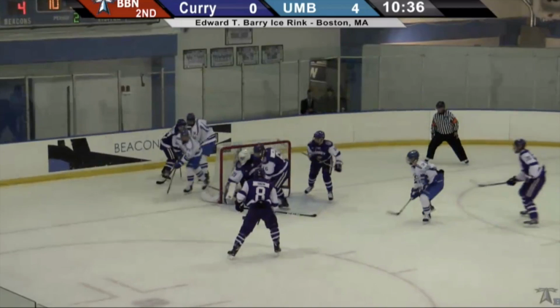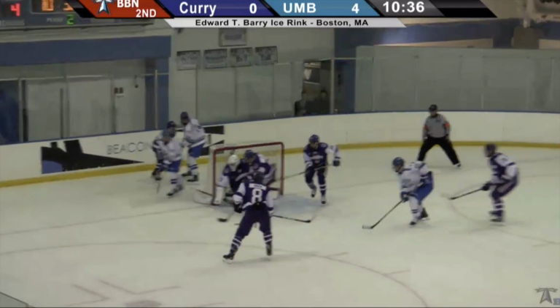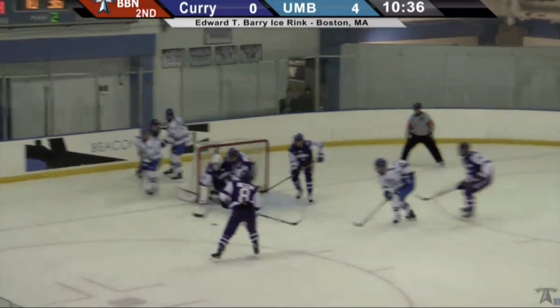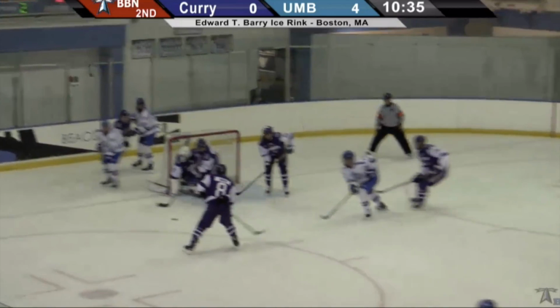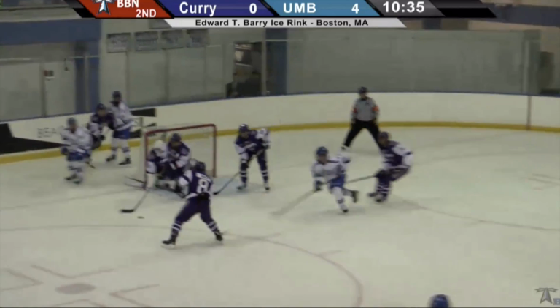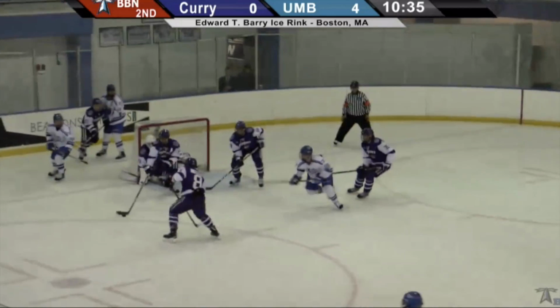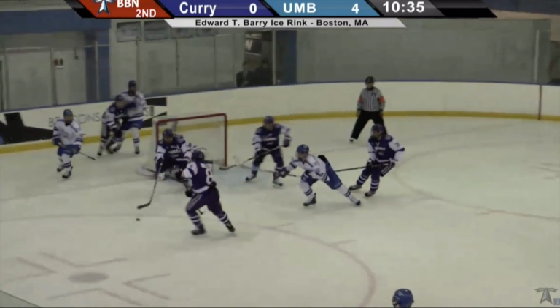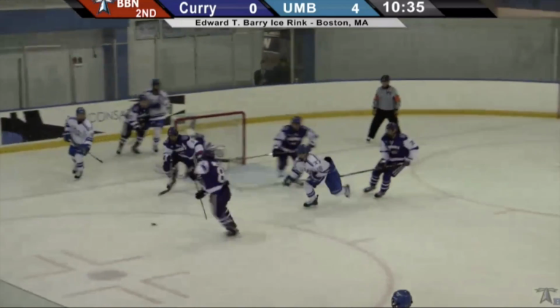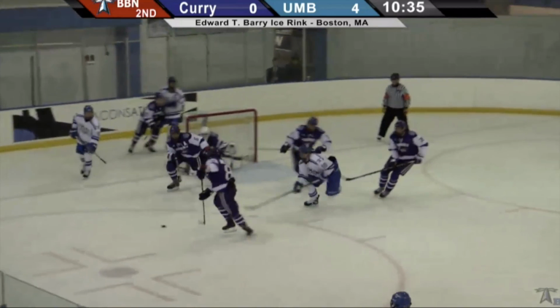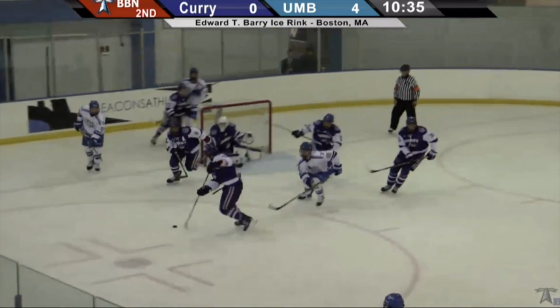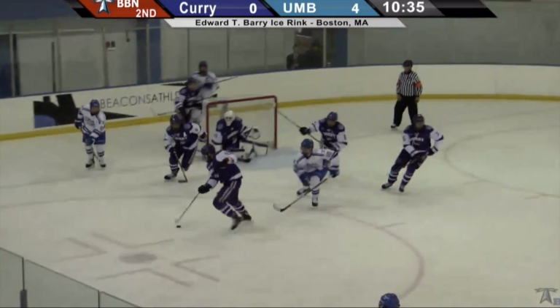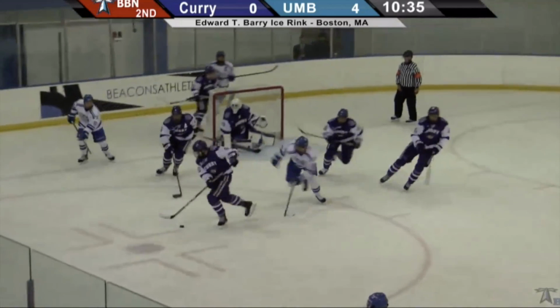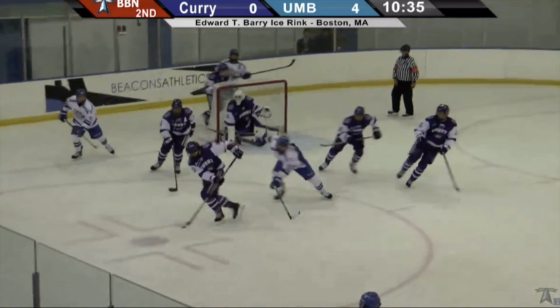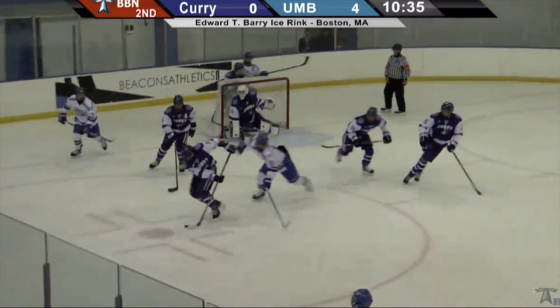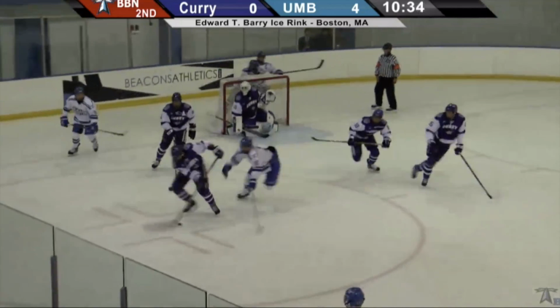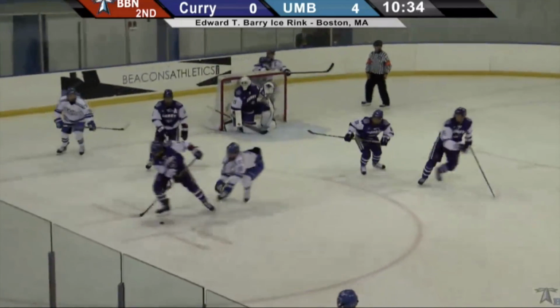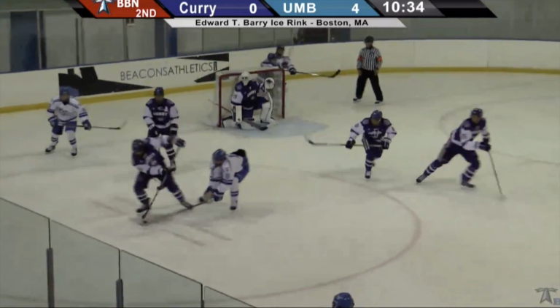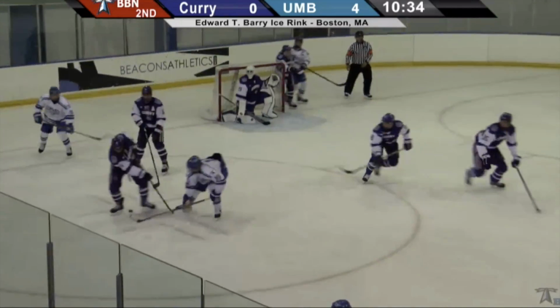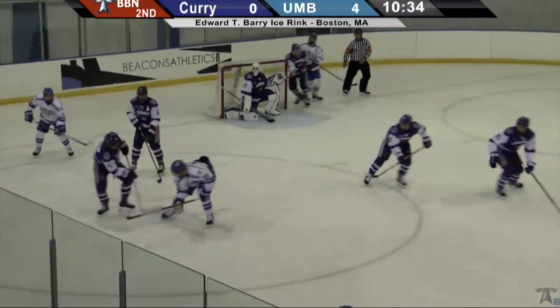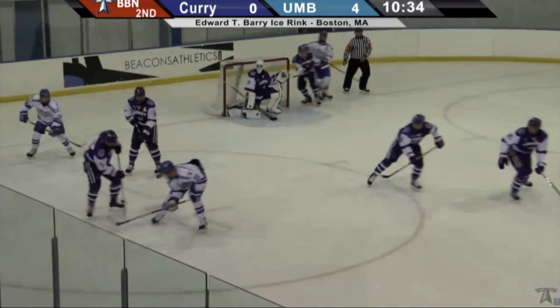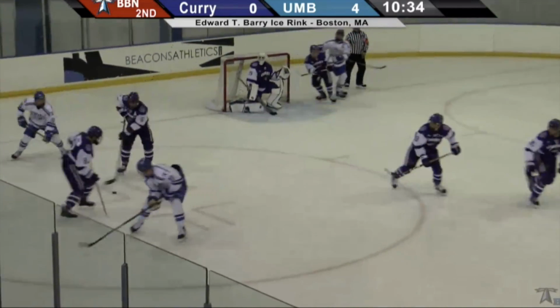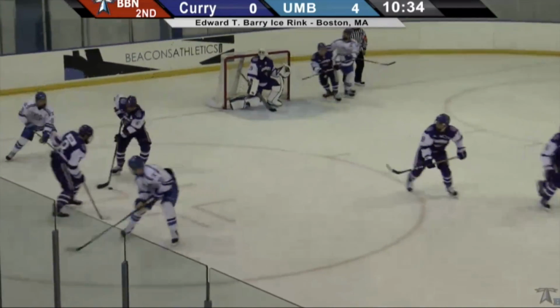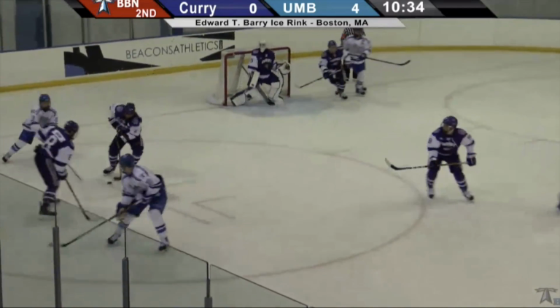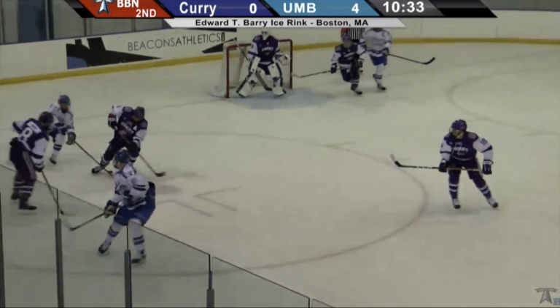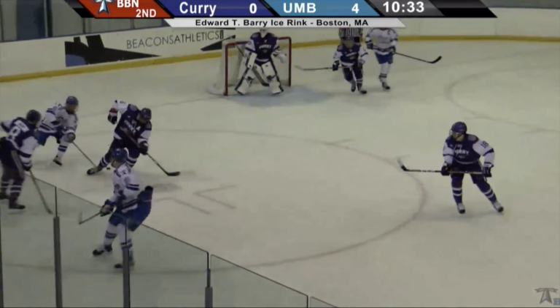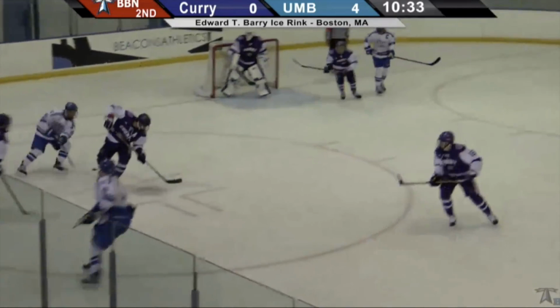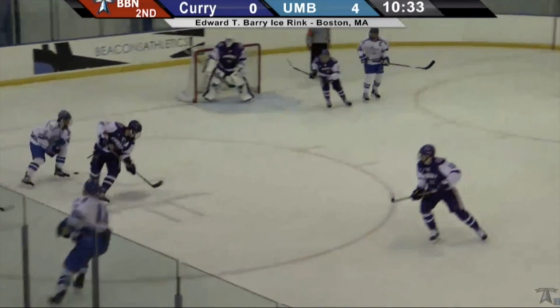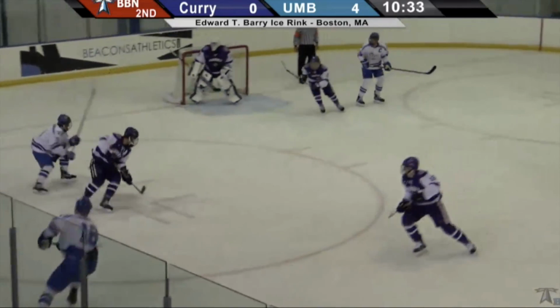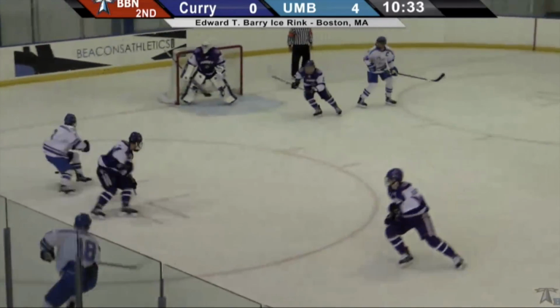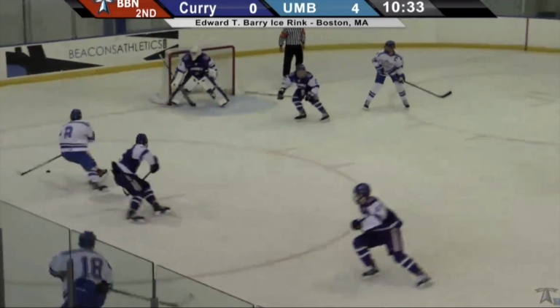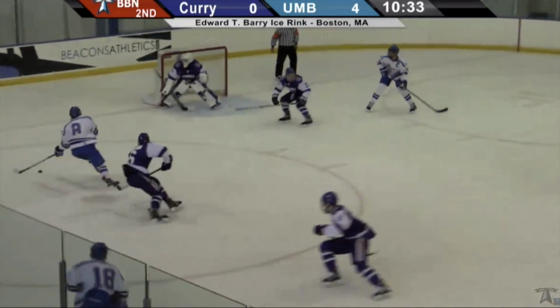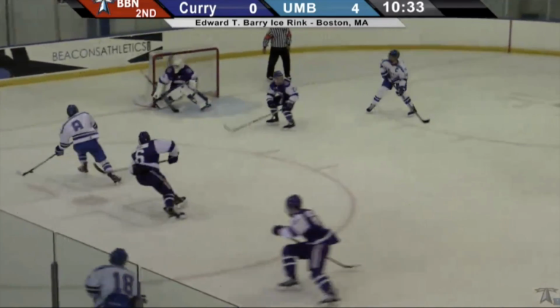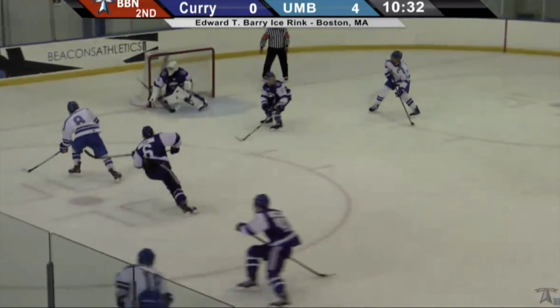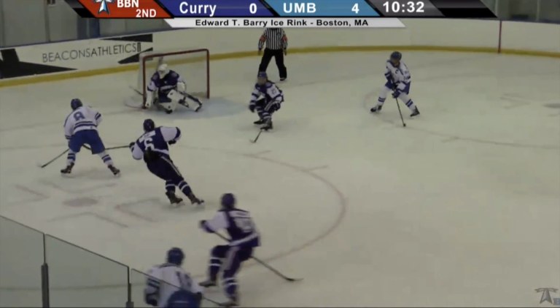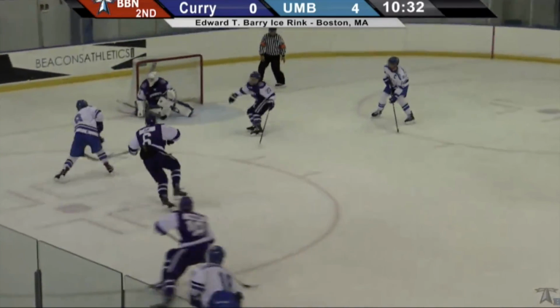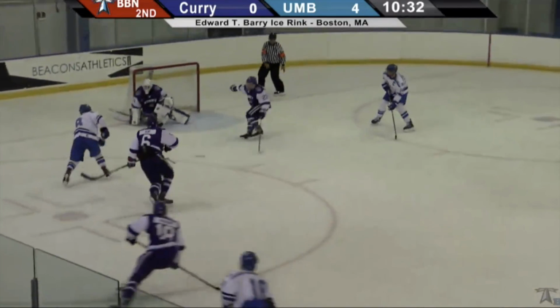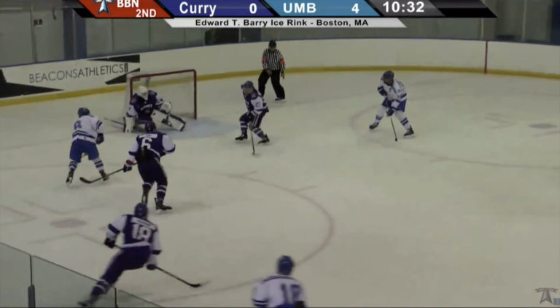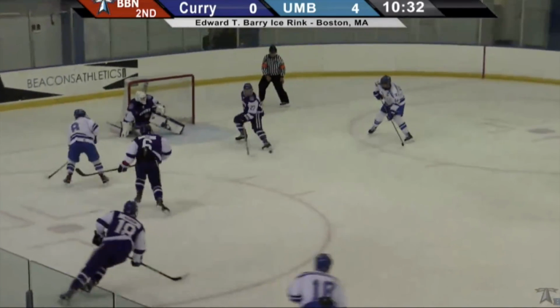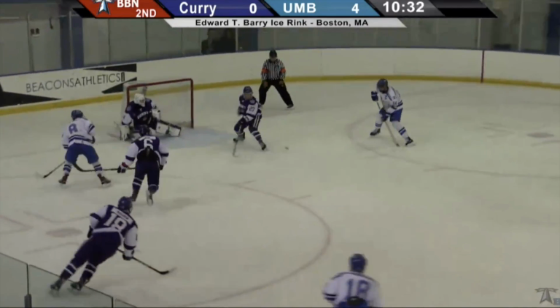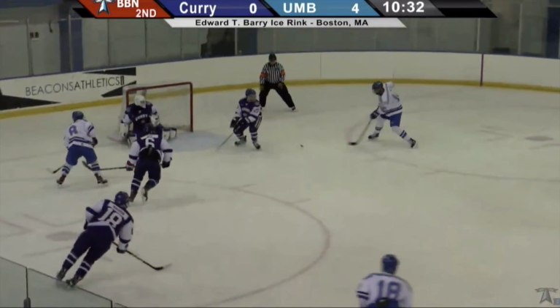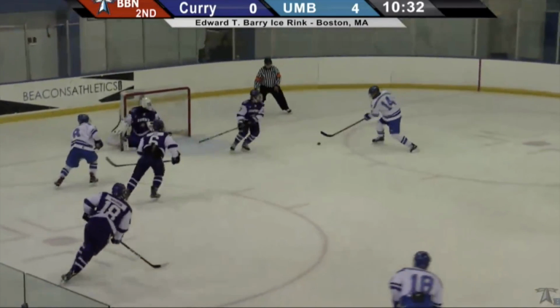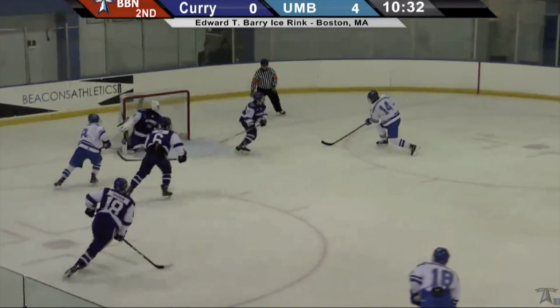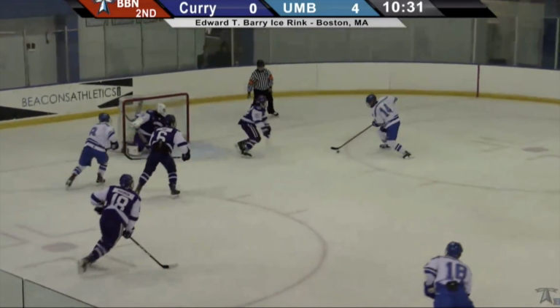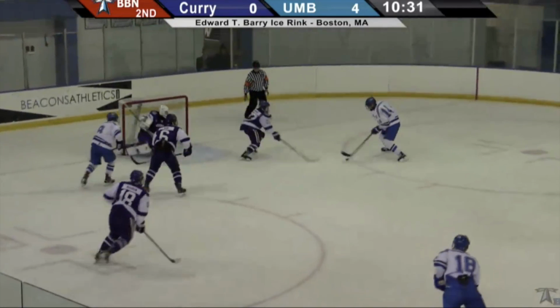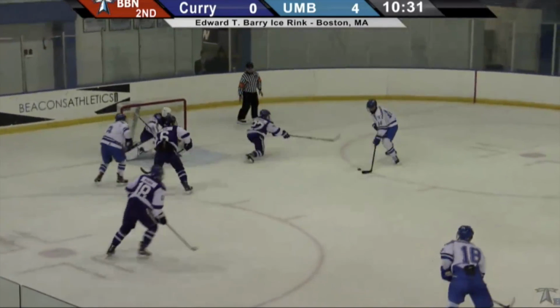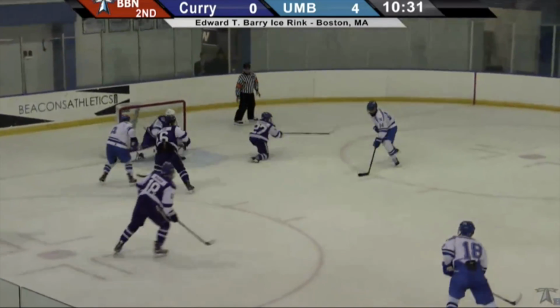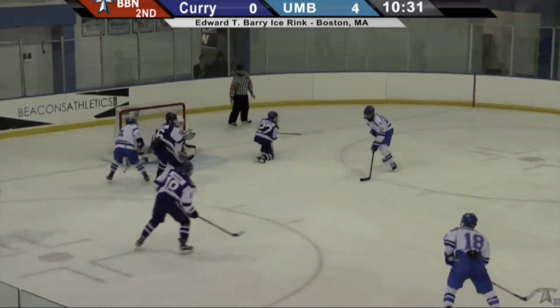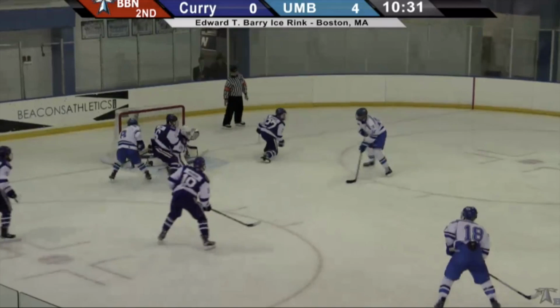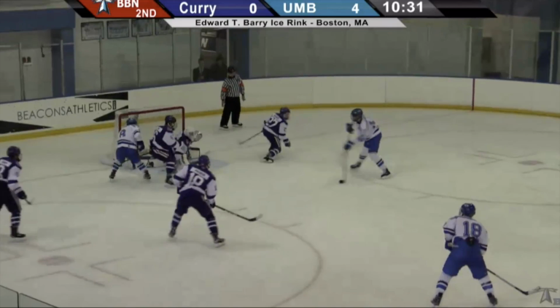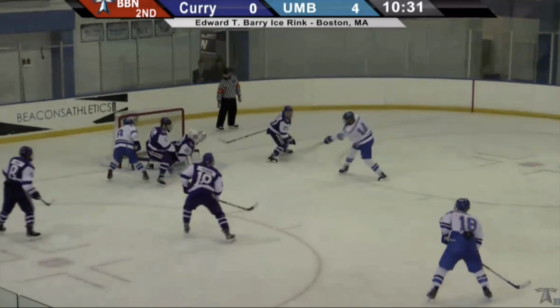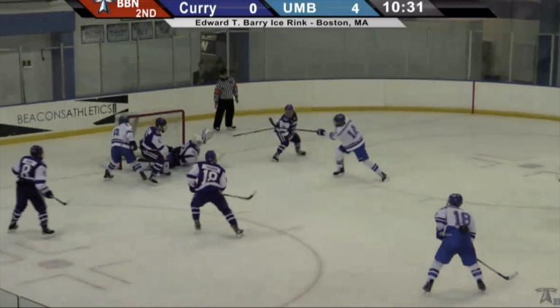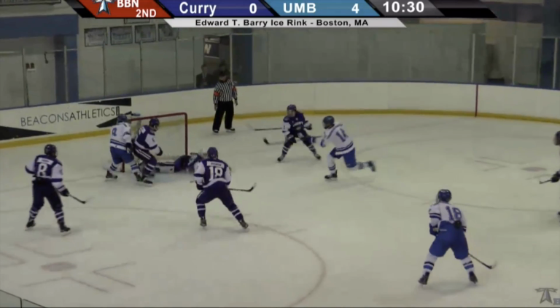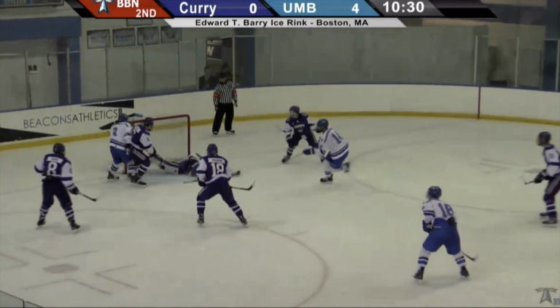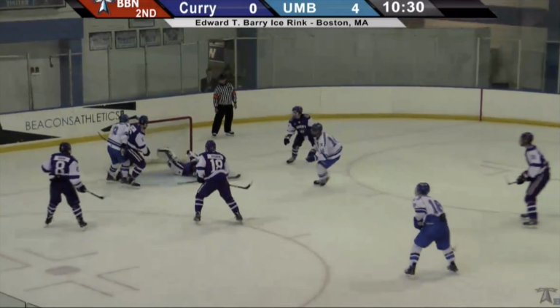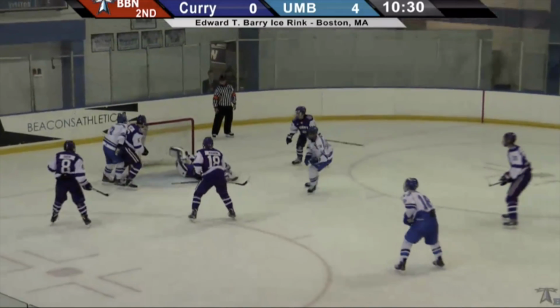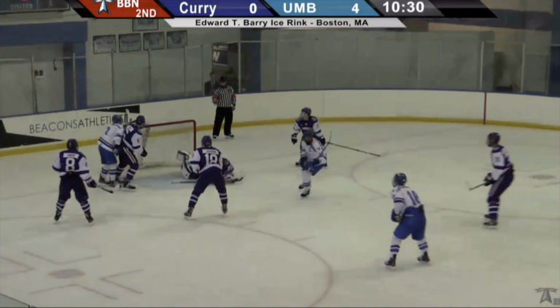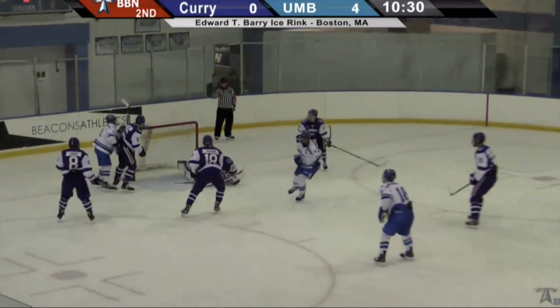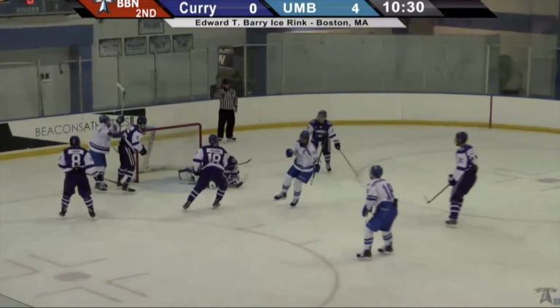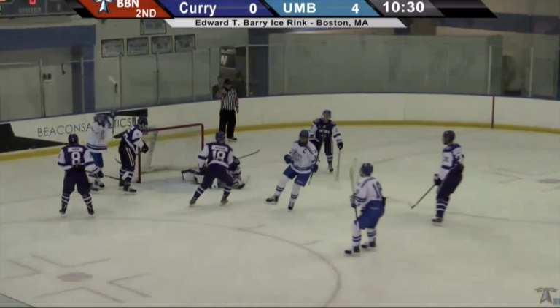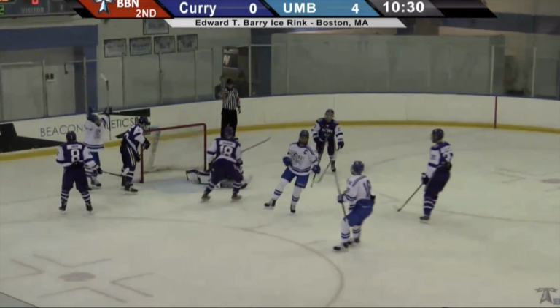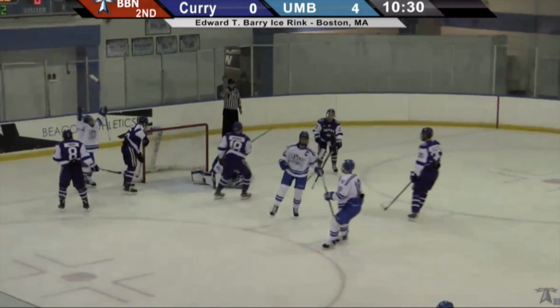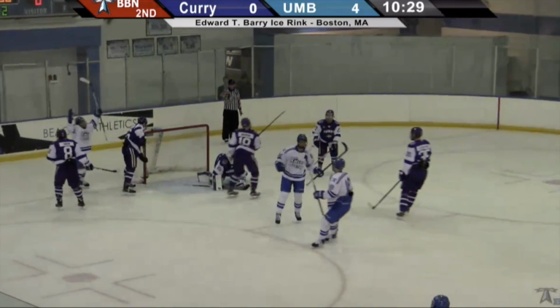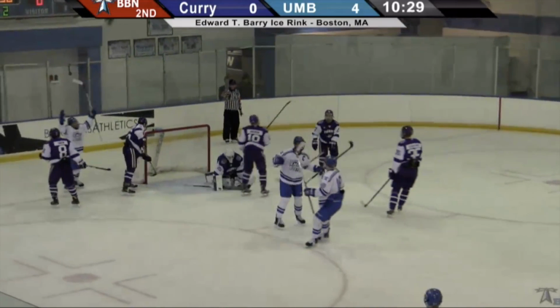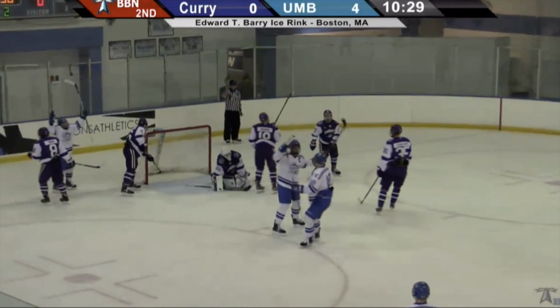With his top line, a backhander by Redler, but no one was home. Bross, nice stick check. Nolan Redler goes far side for Larkin. He scores!